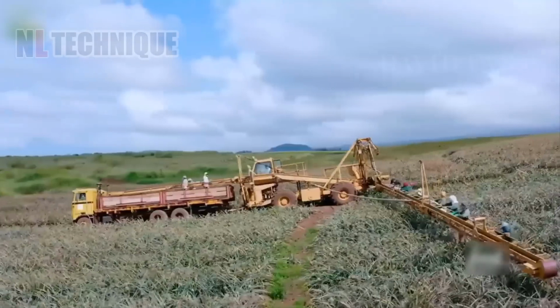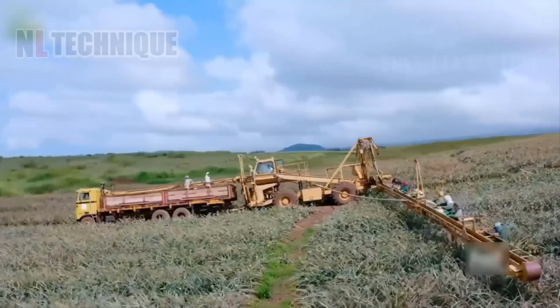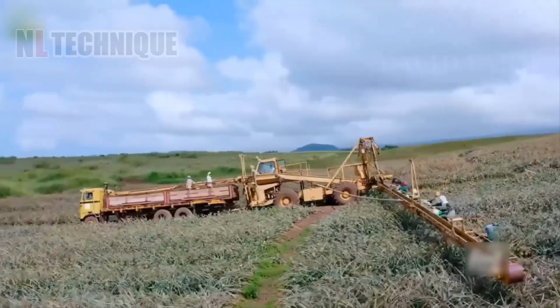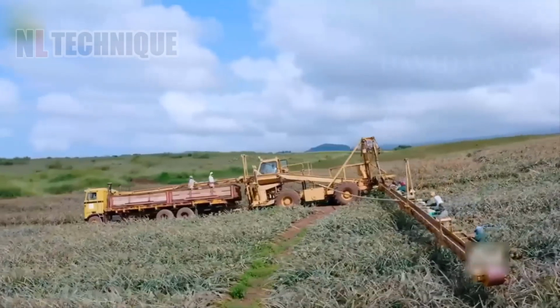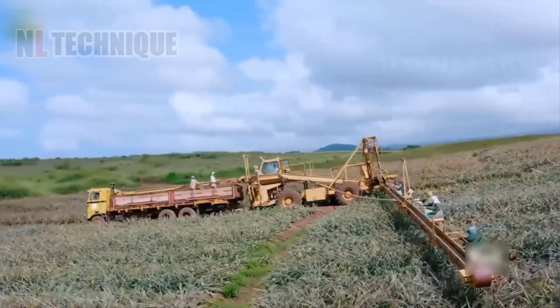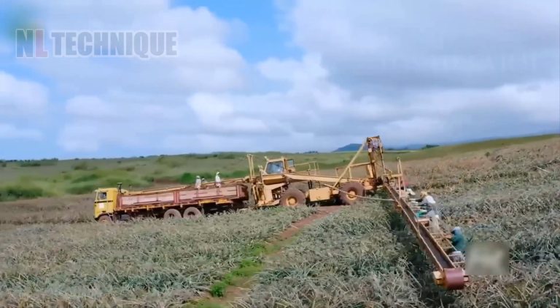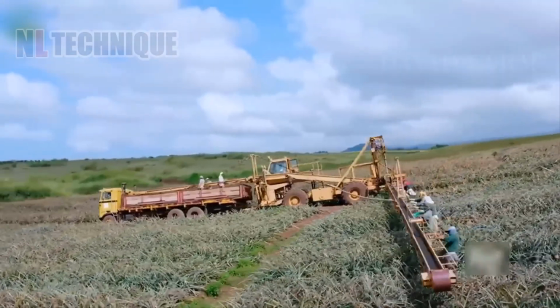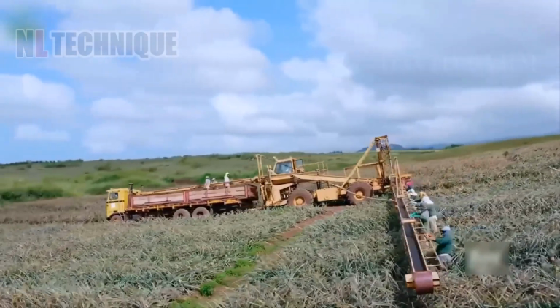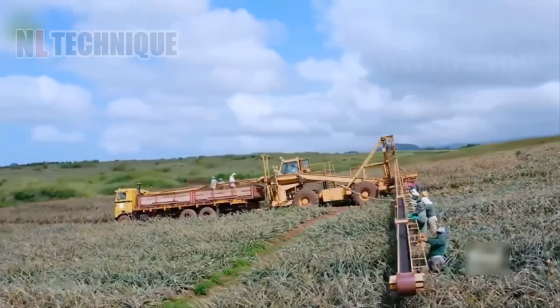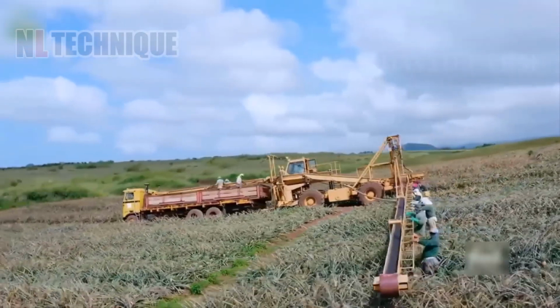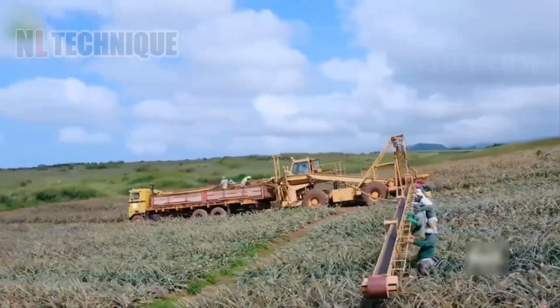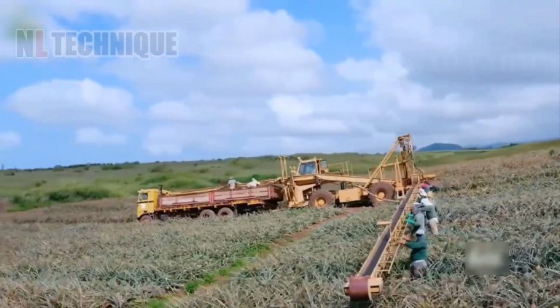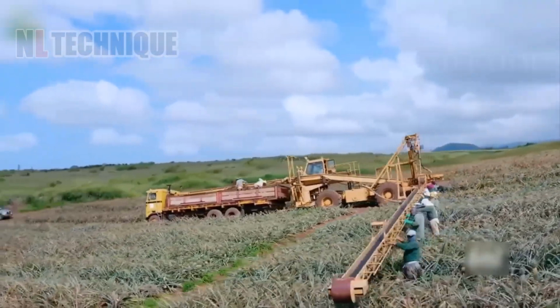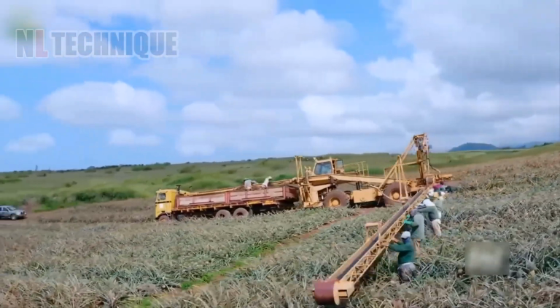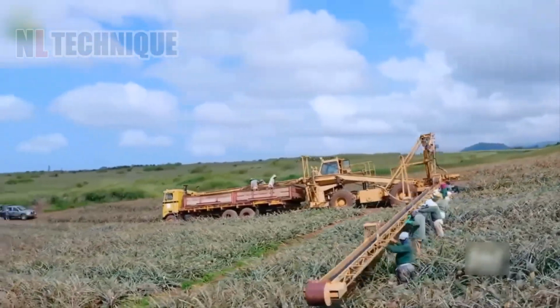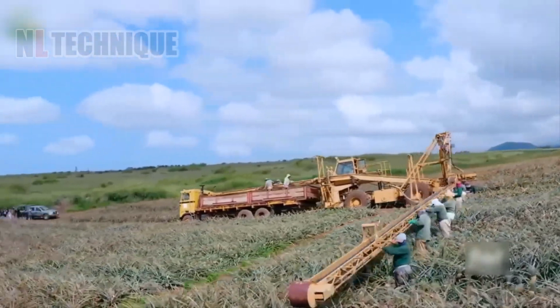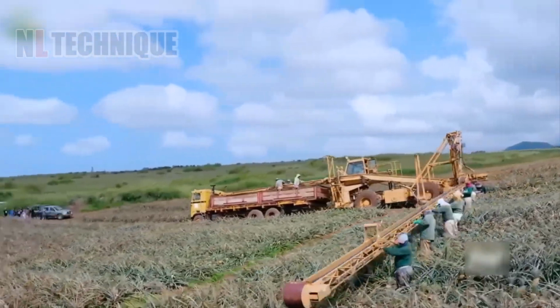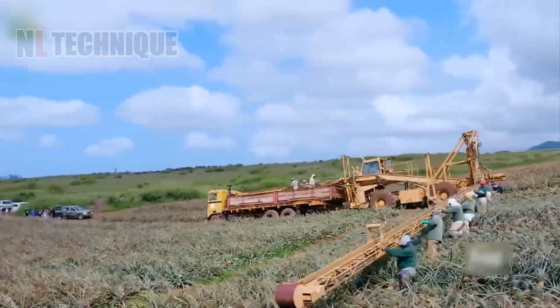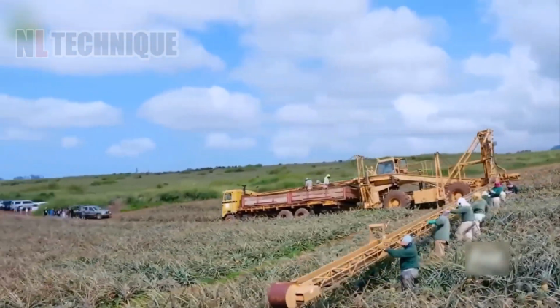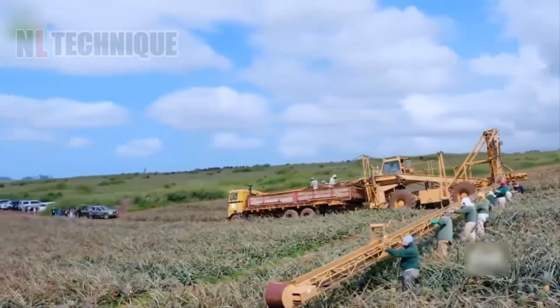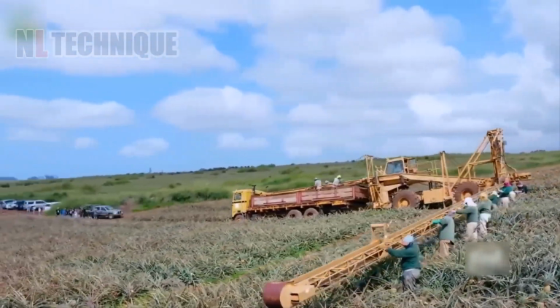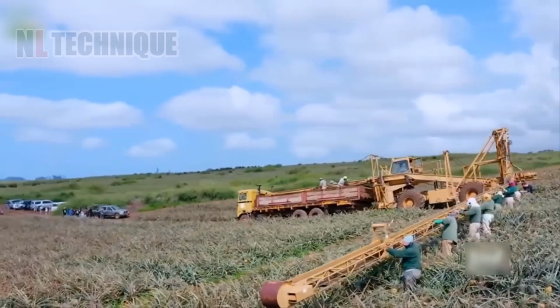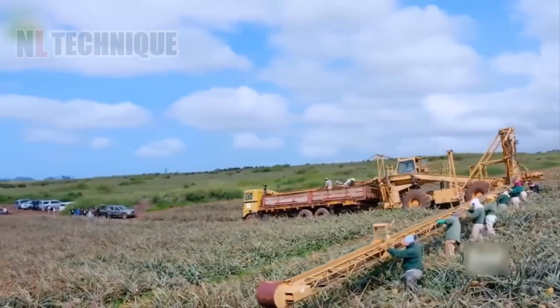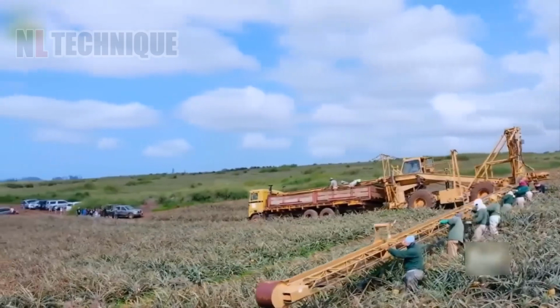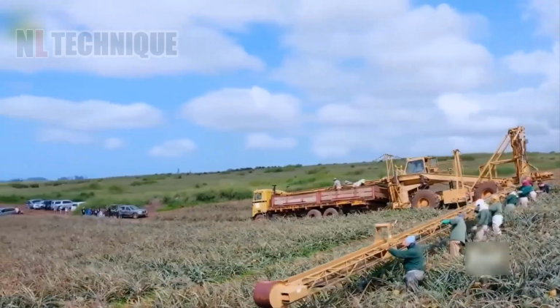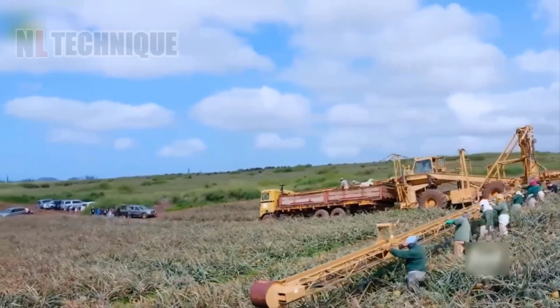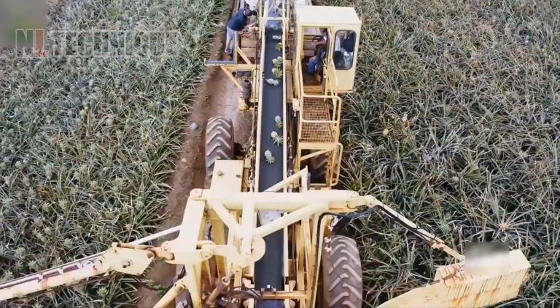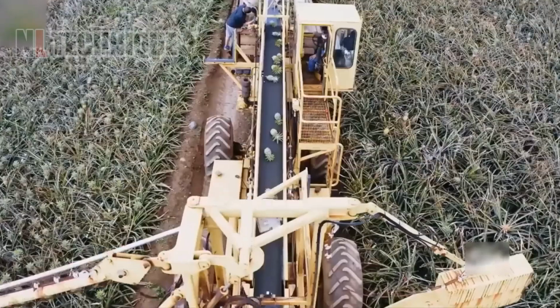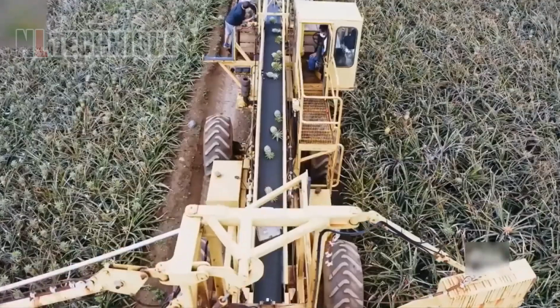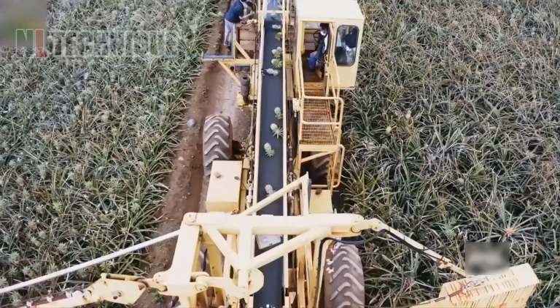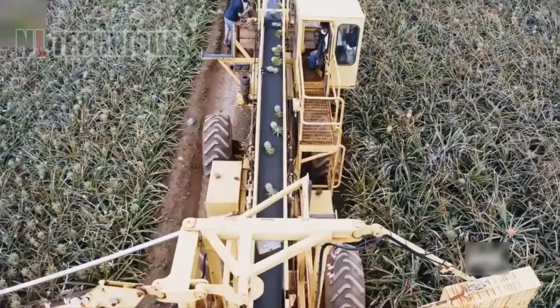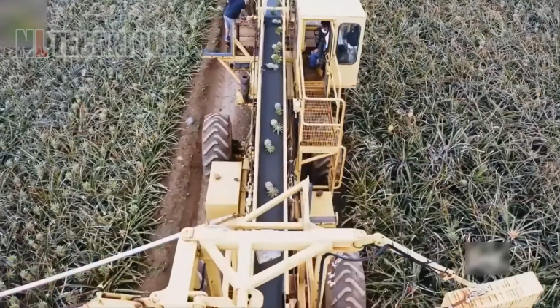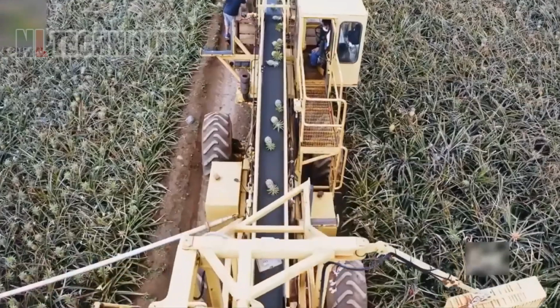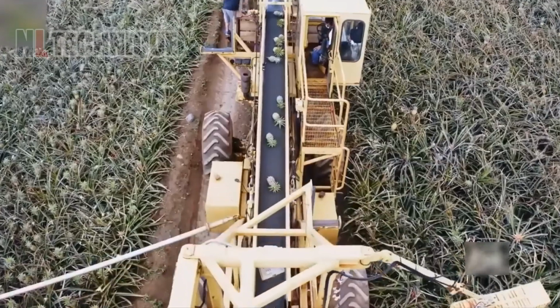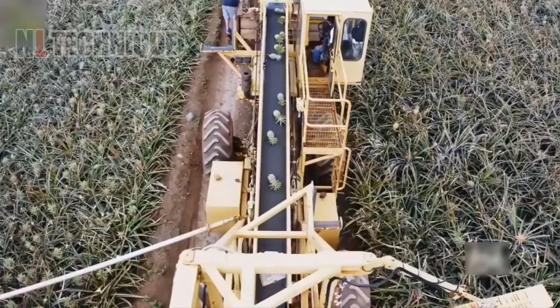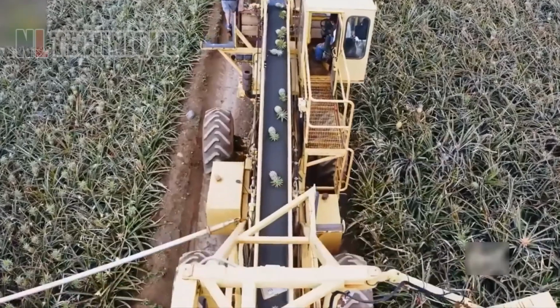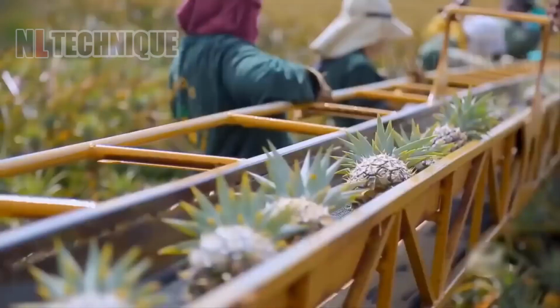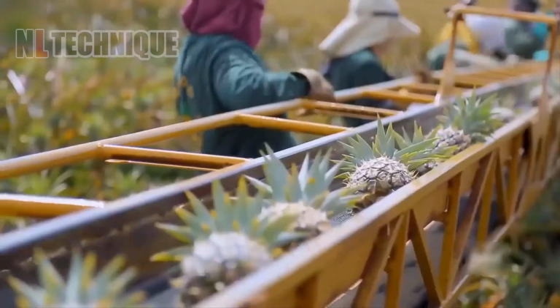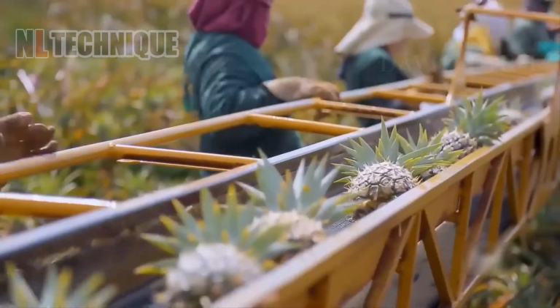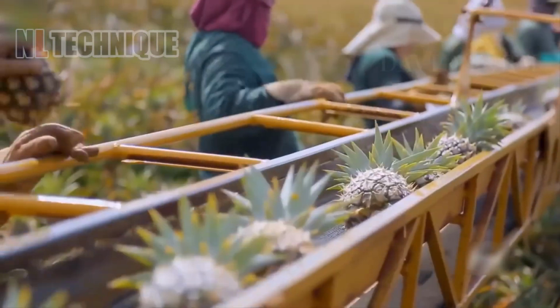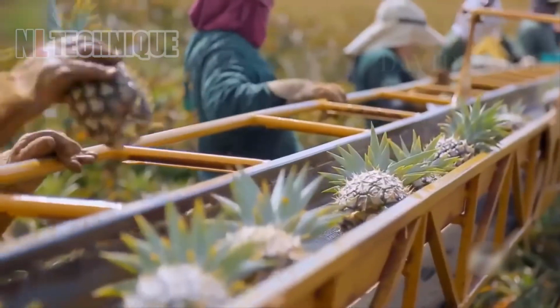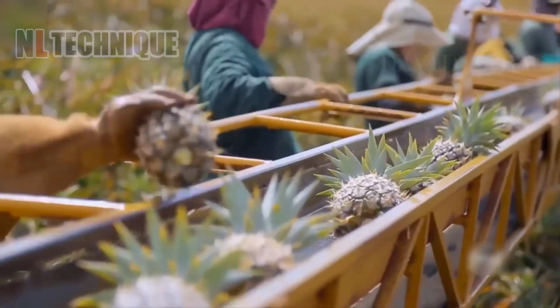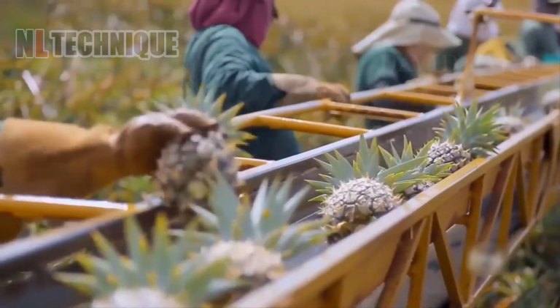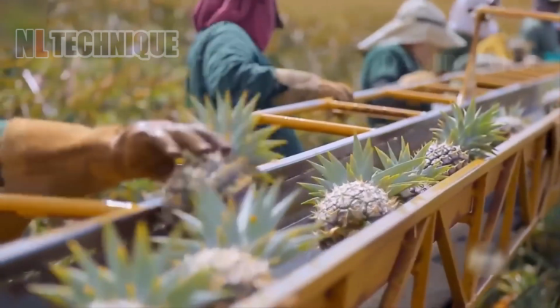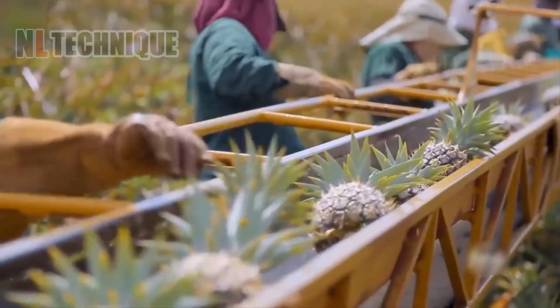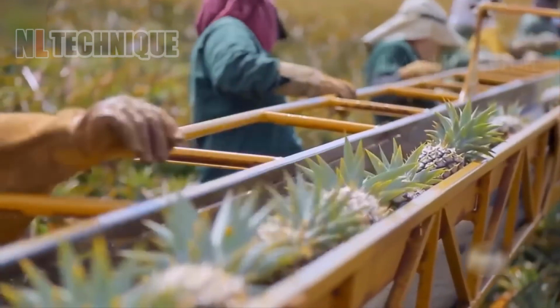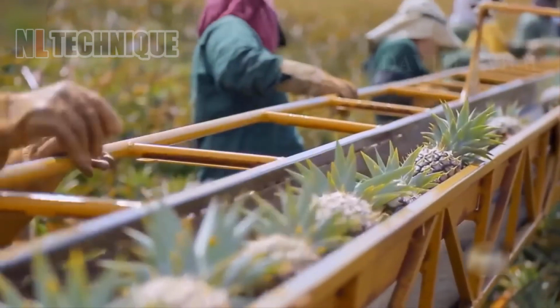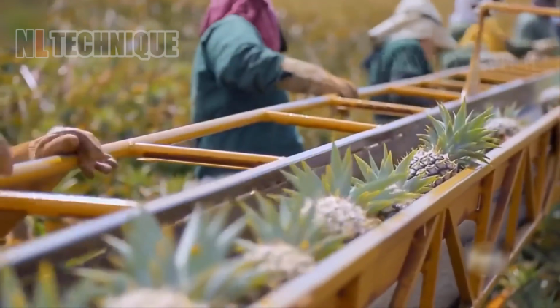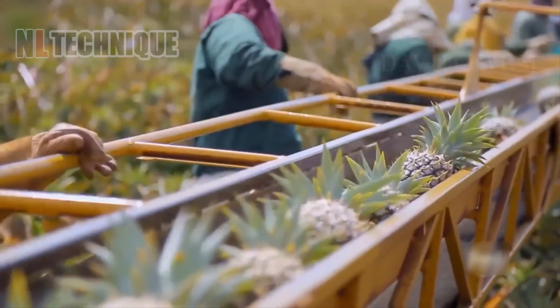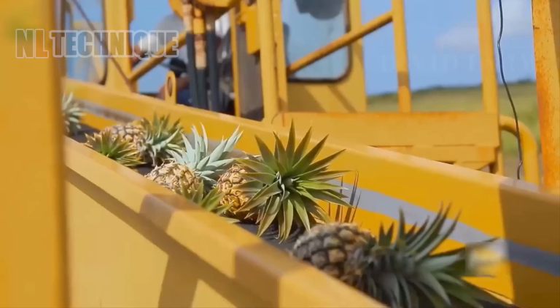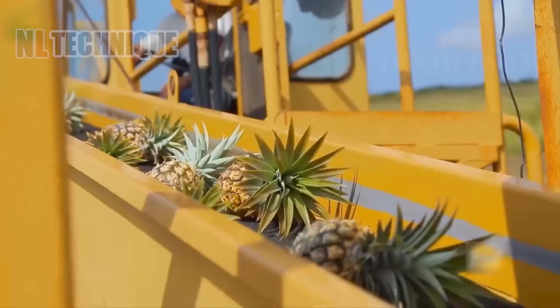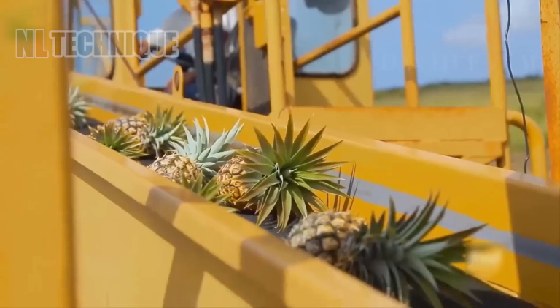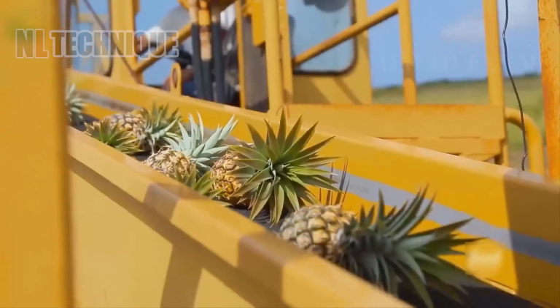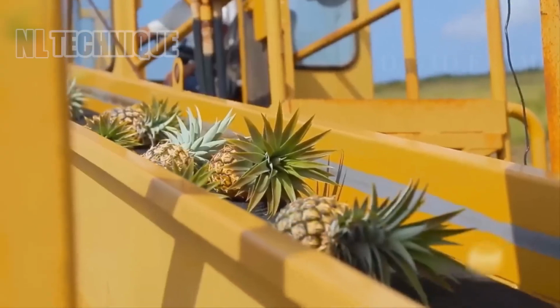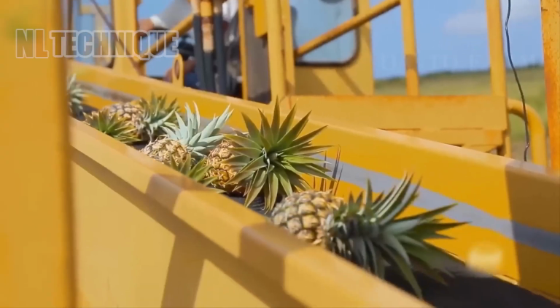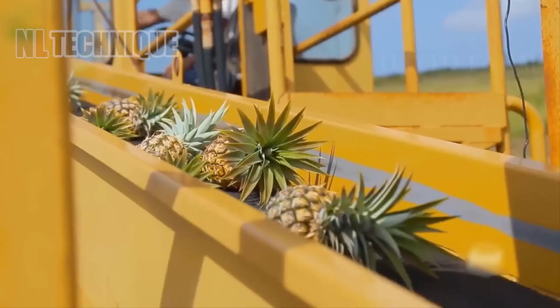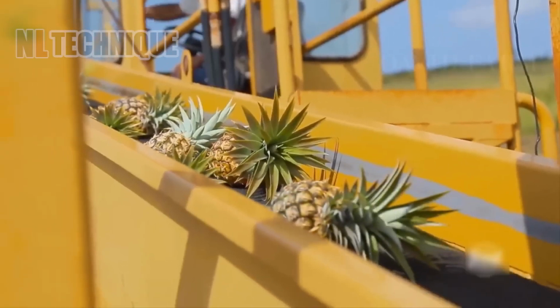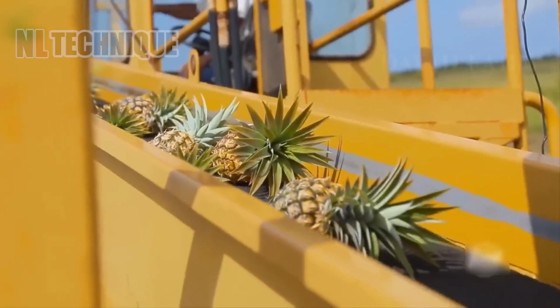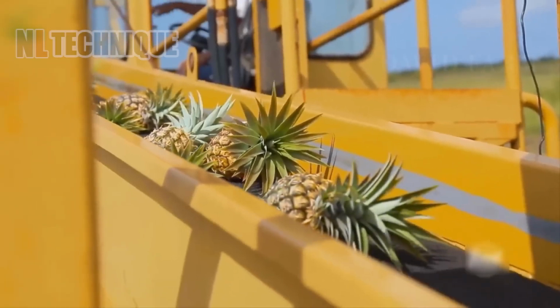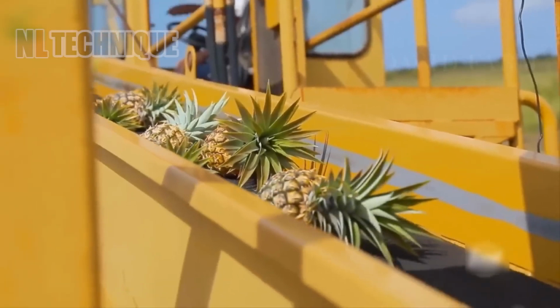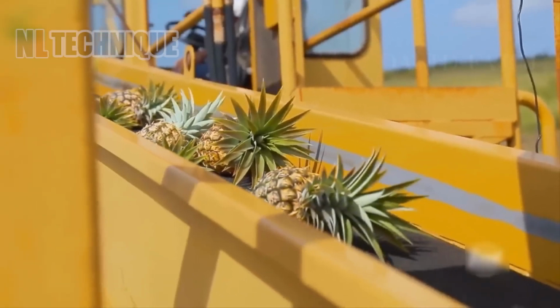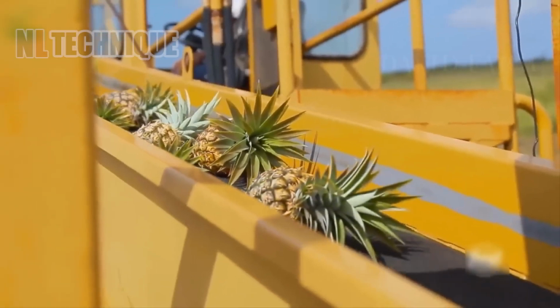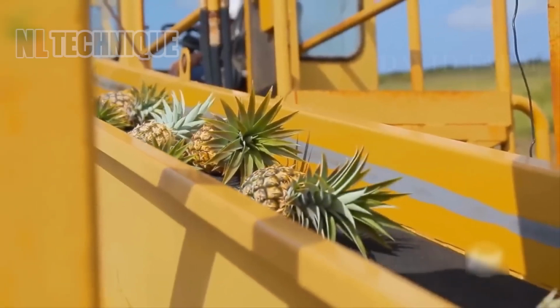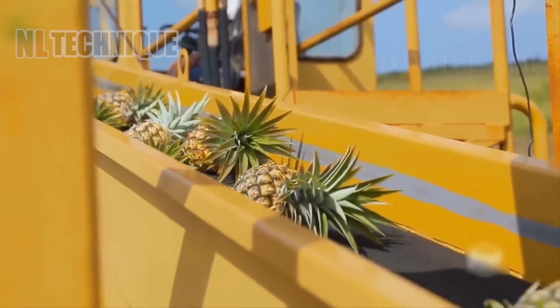As for pineapples, it is impossible not to mention the pineapple farms in Hawaii, known as the Pineapple Garden.